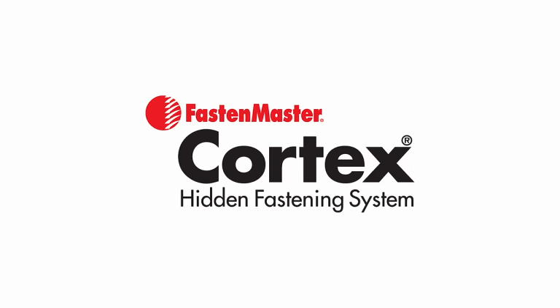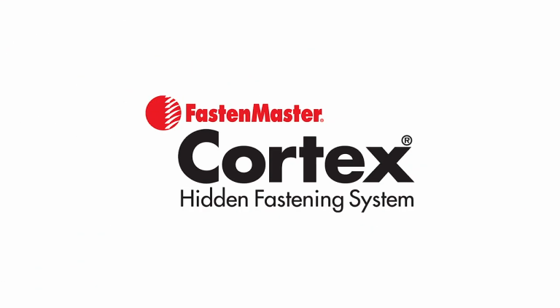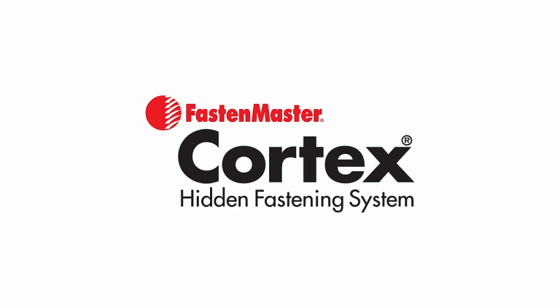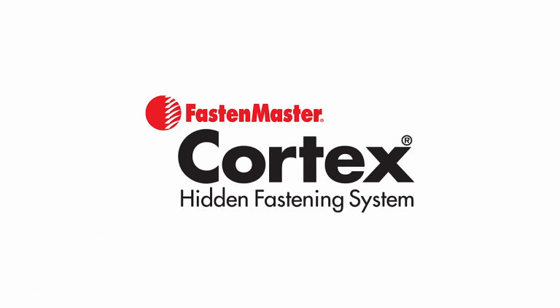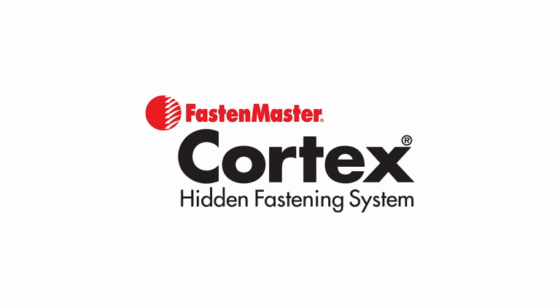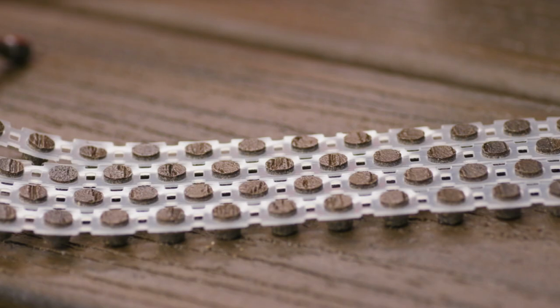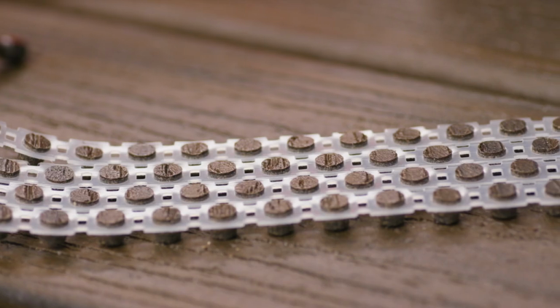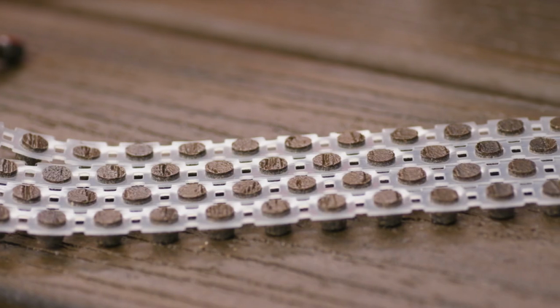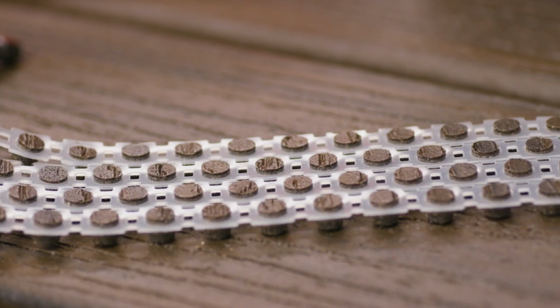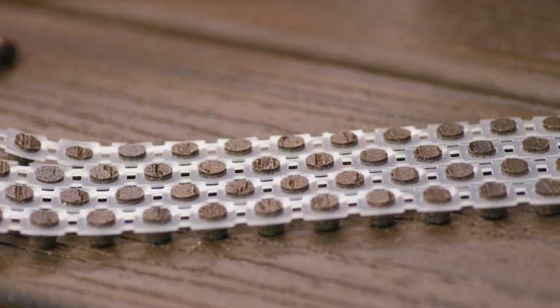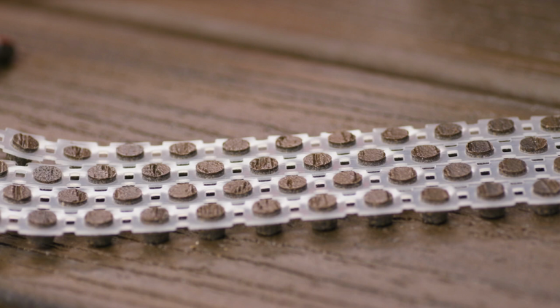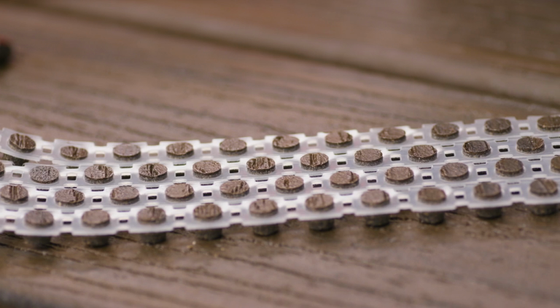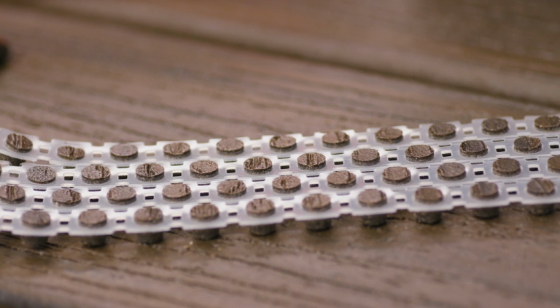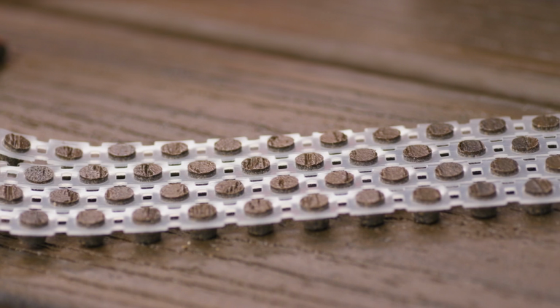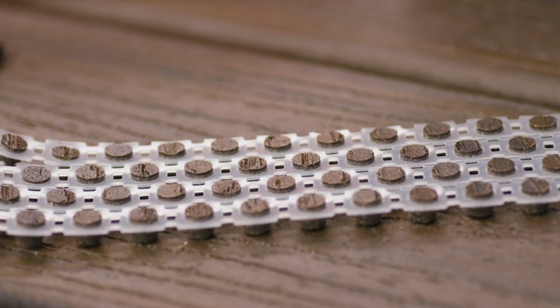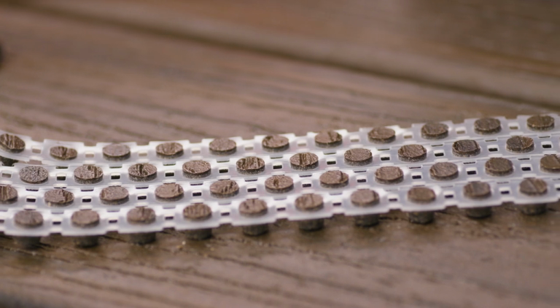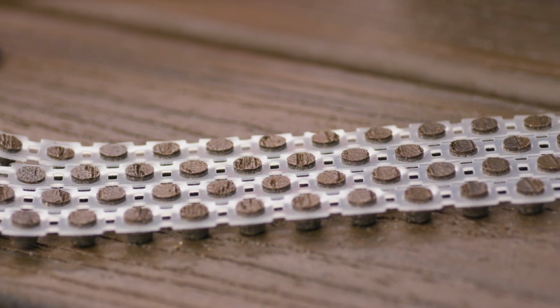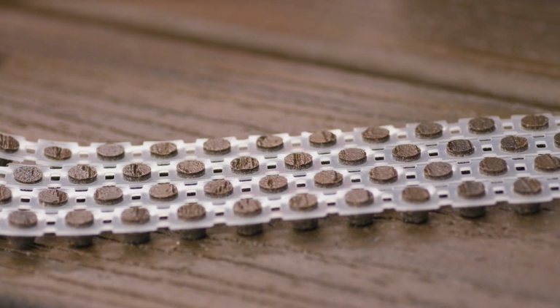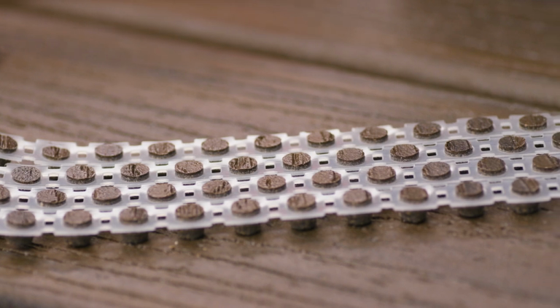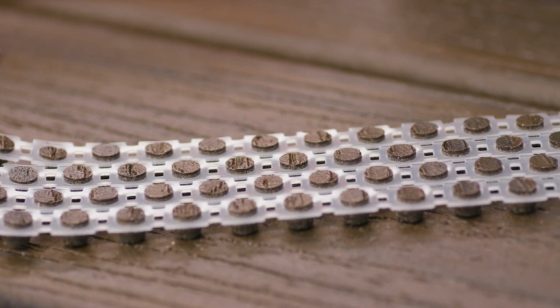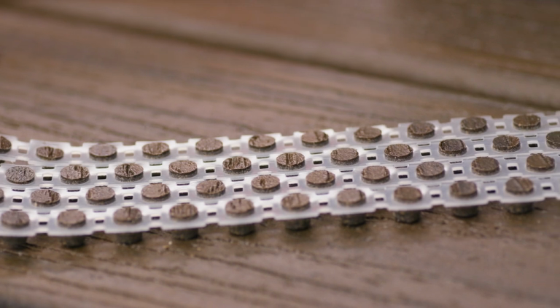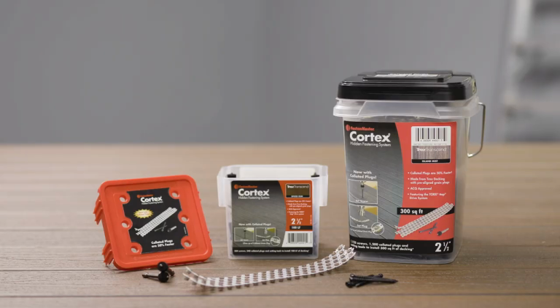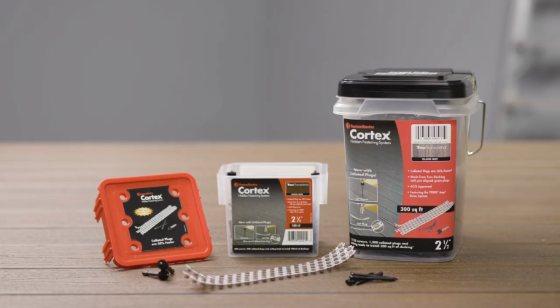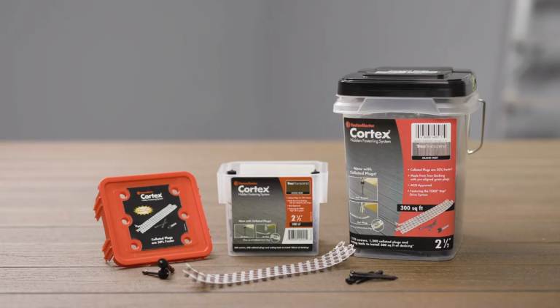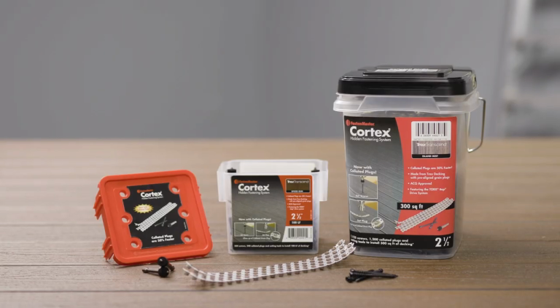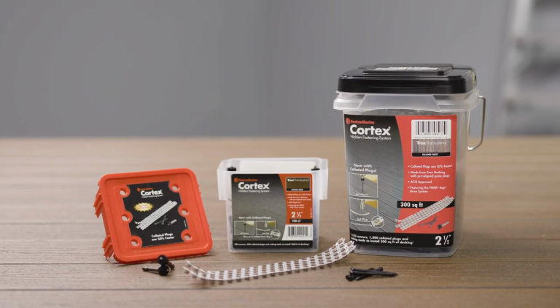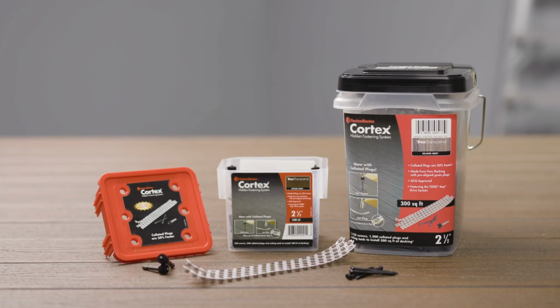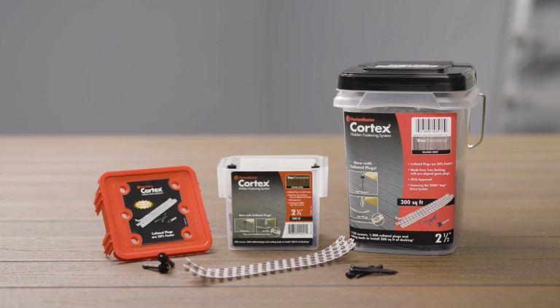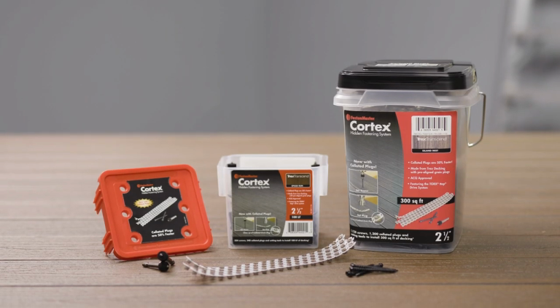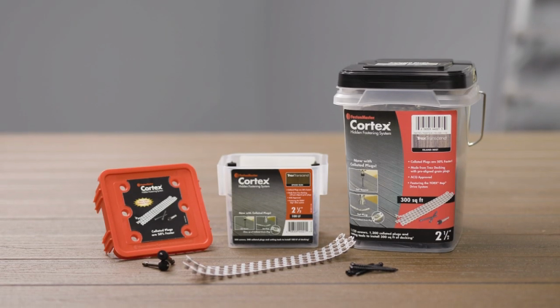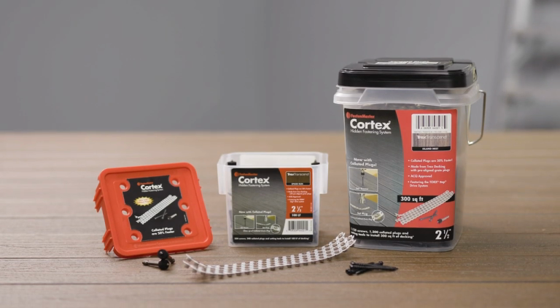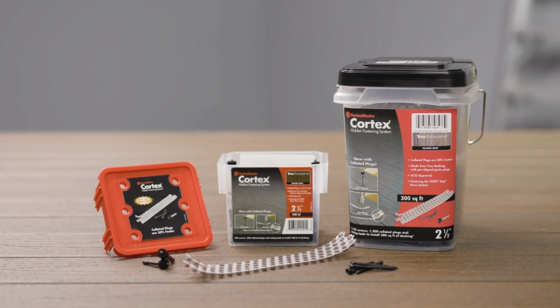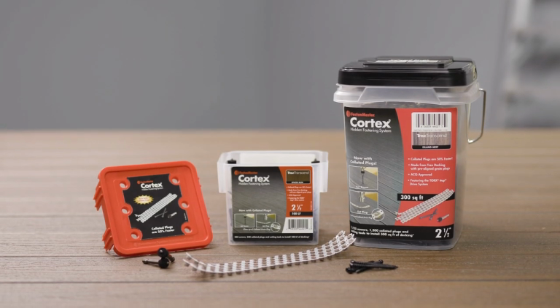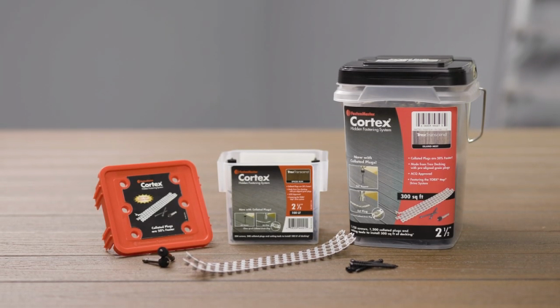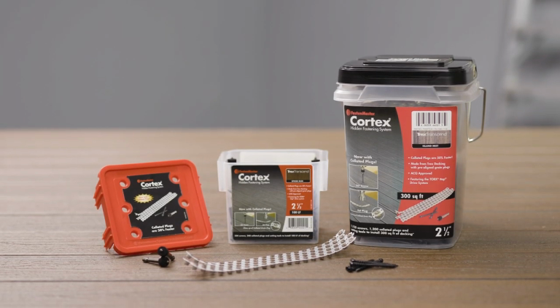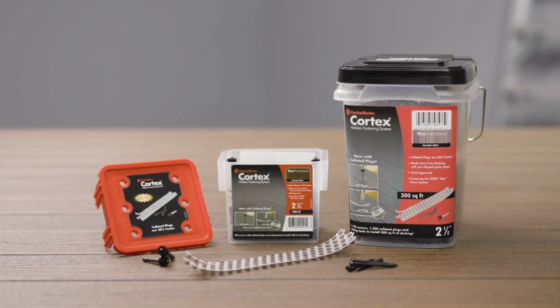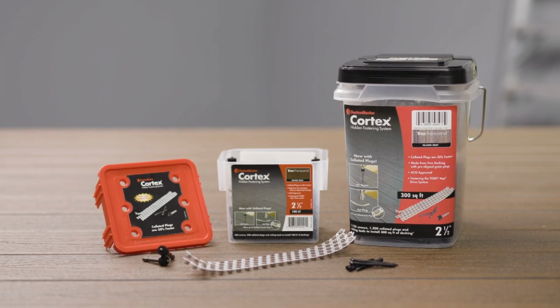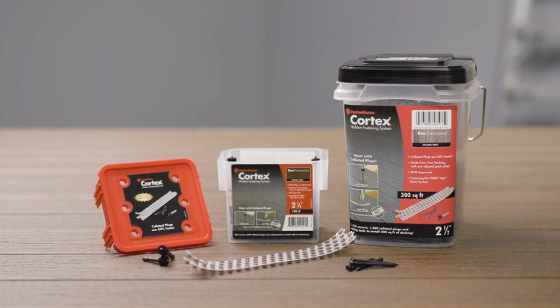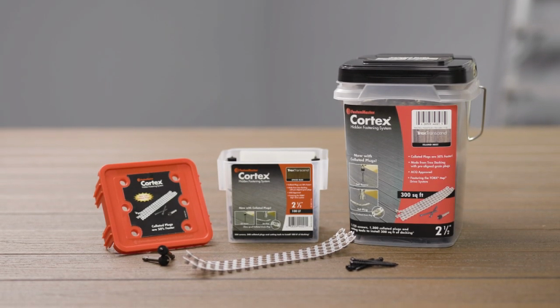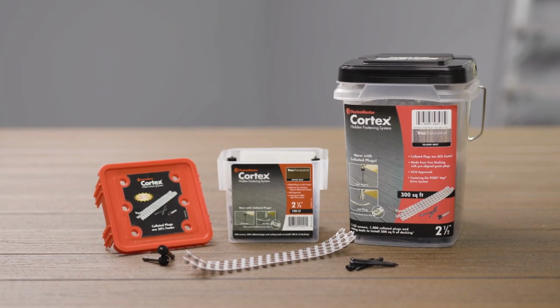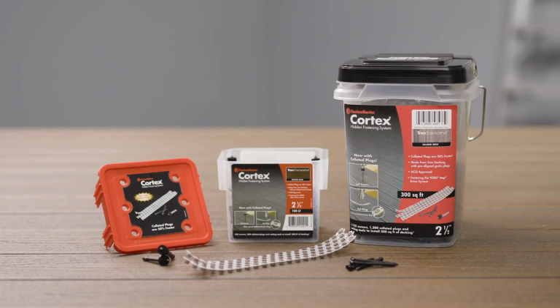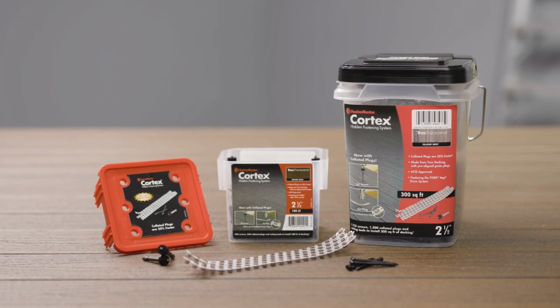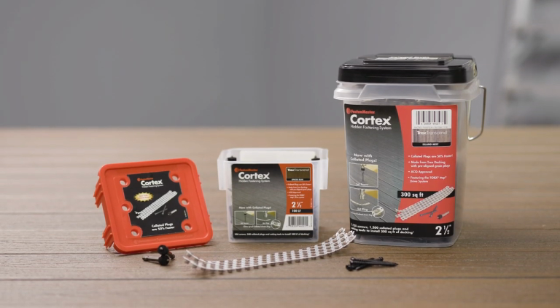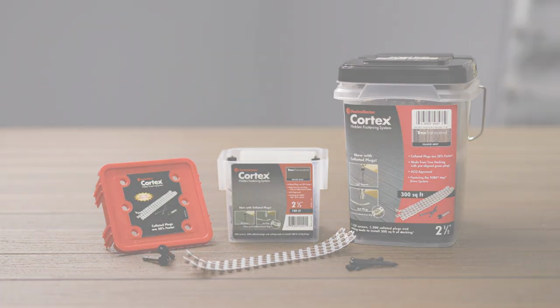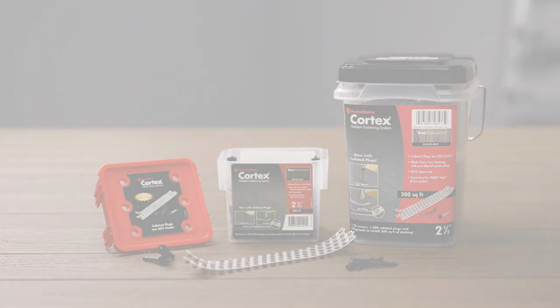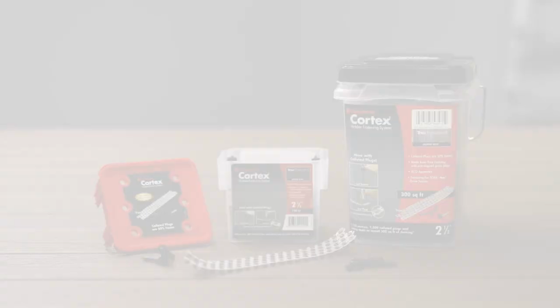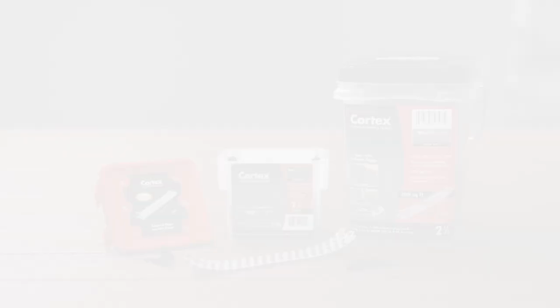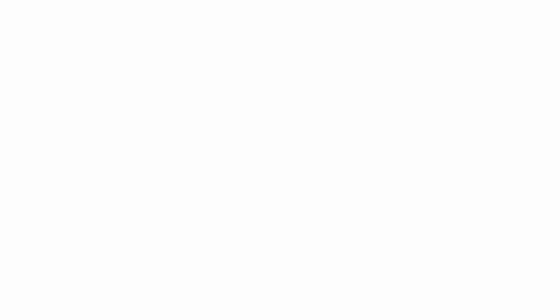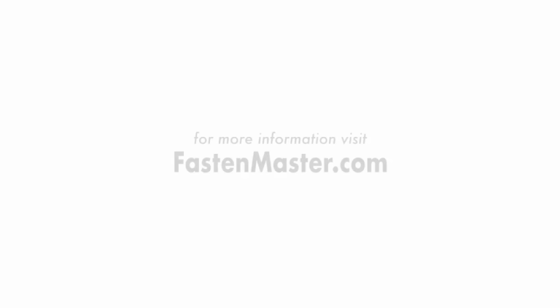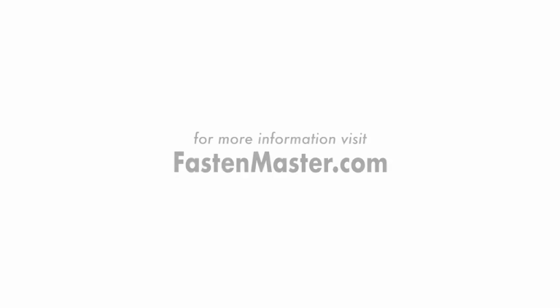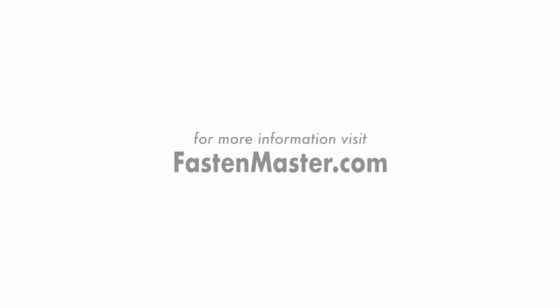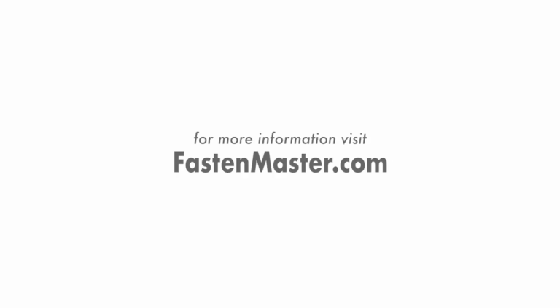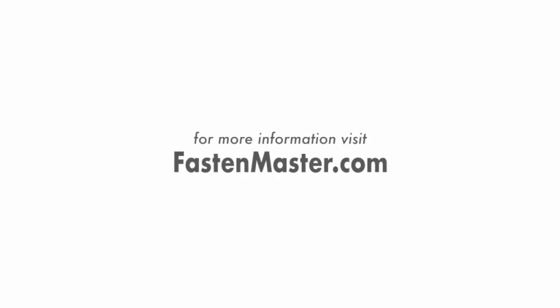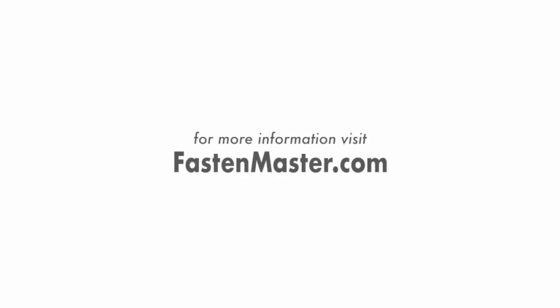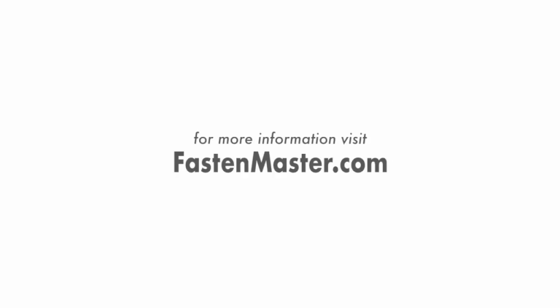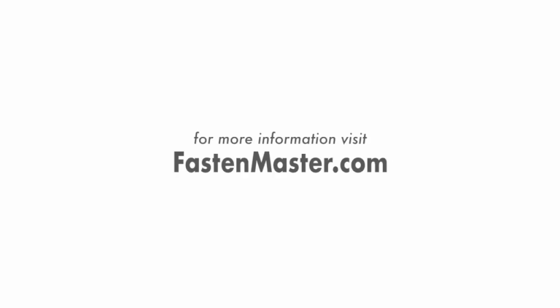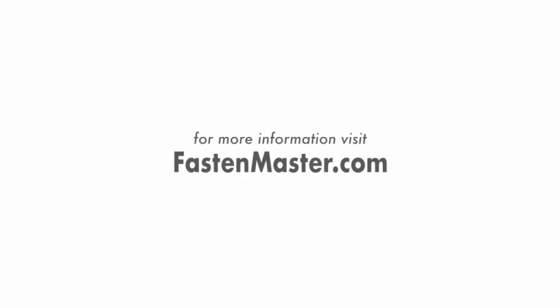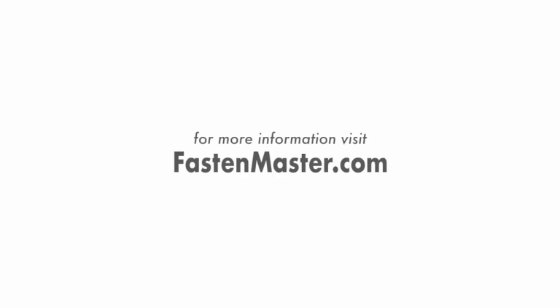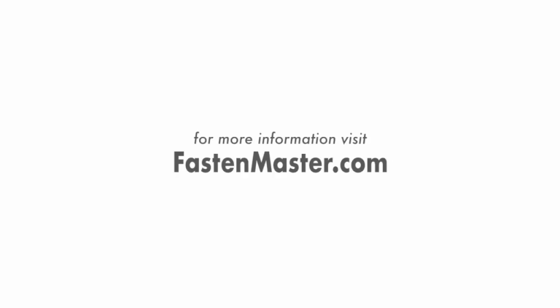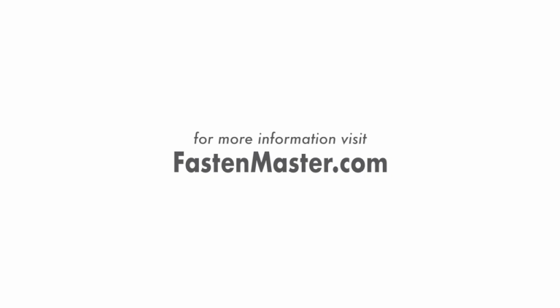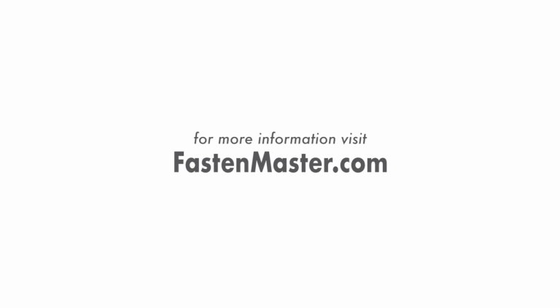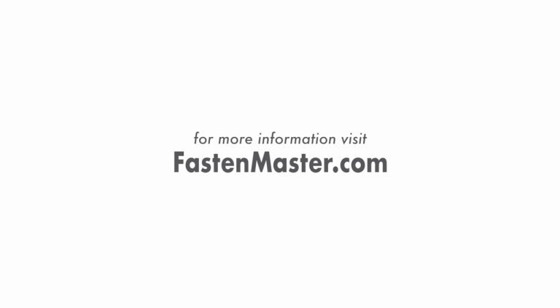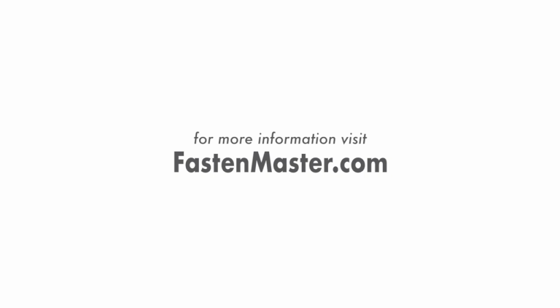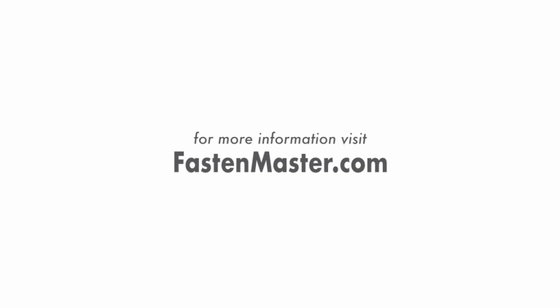Ask your local lumber yard for collated Cortex plugs. For more information, visit online at FastenMaster.com.